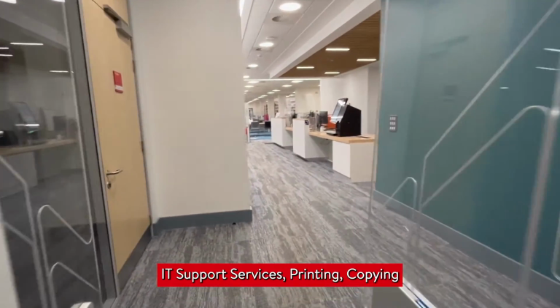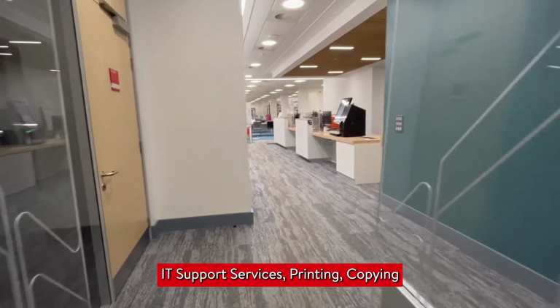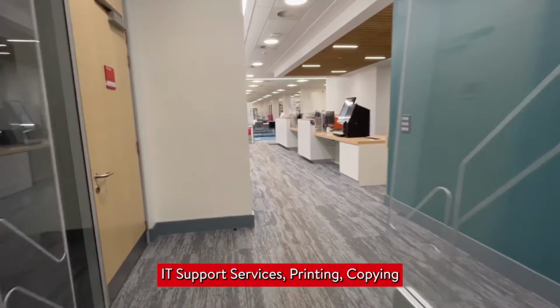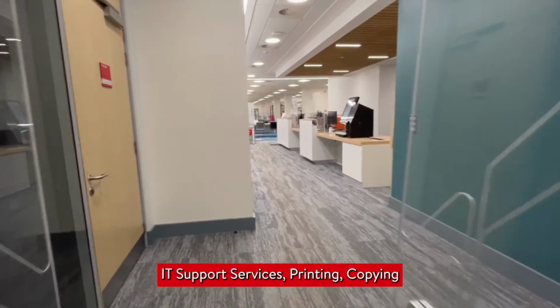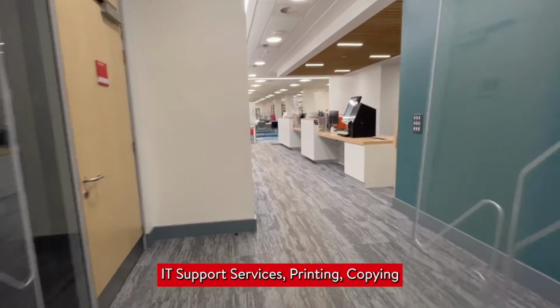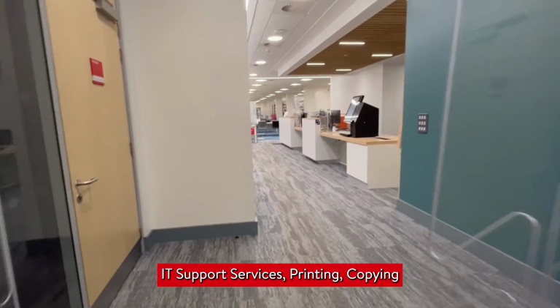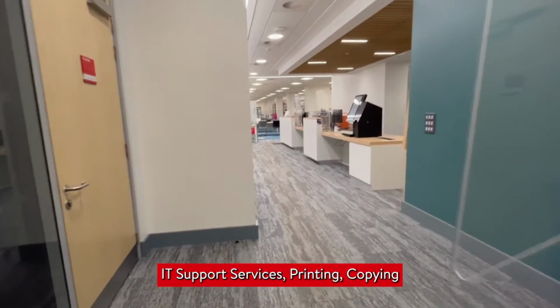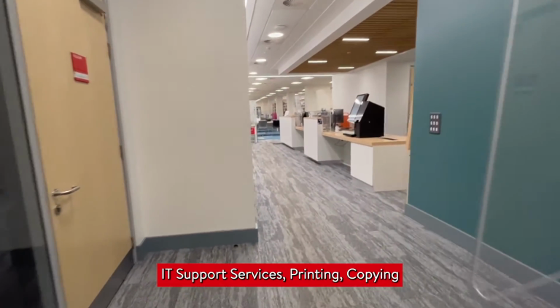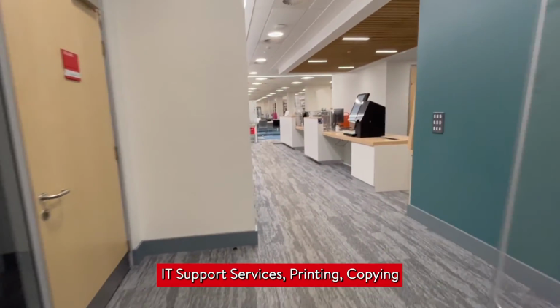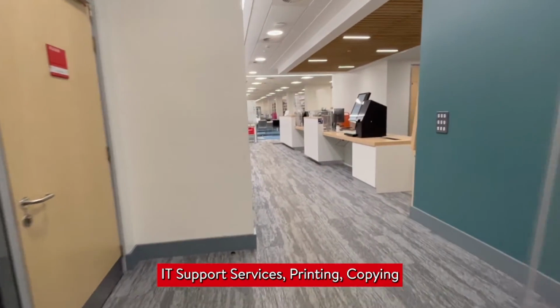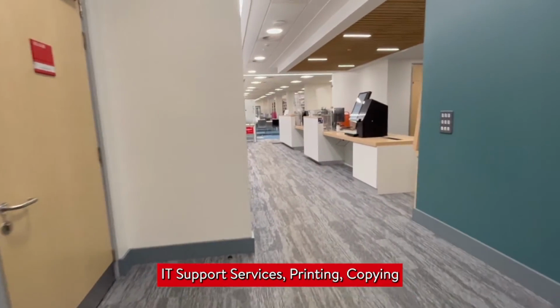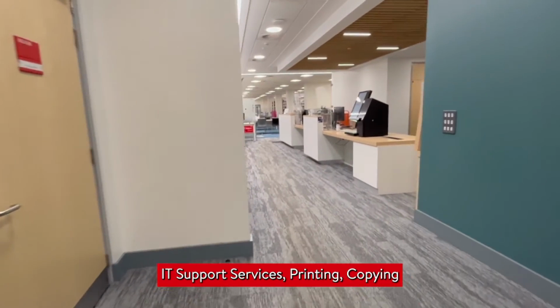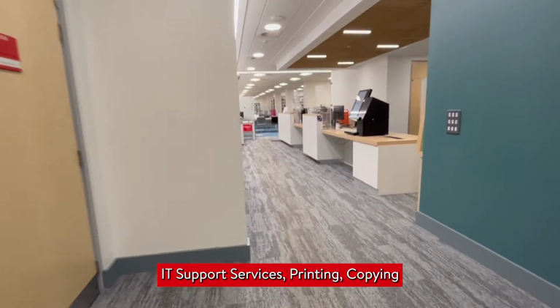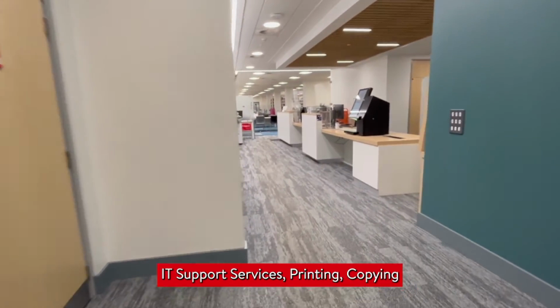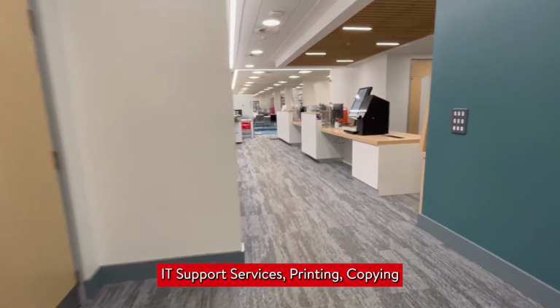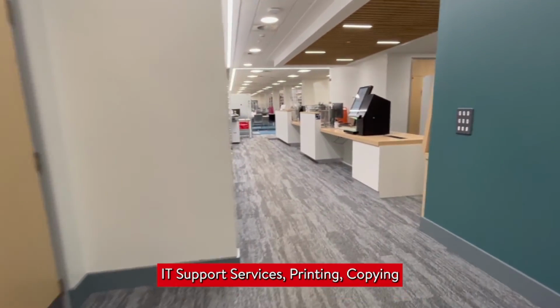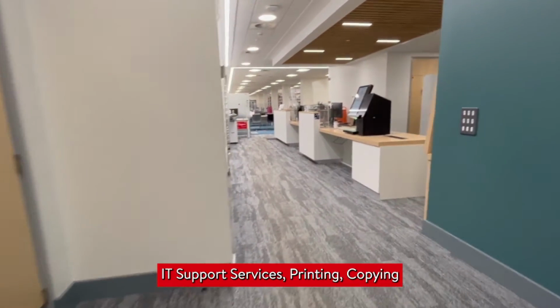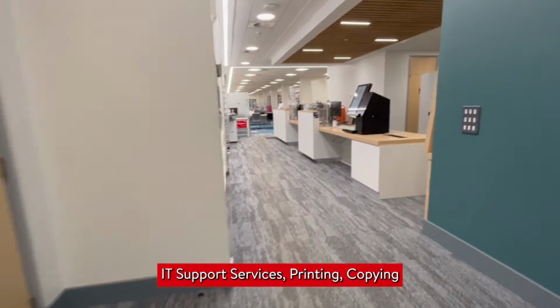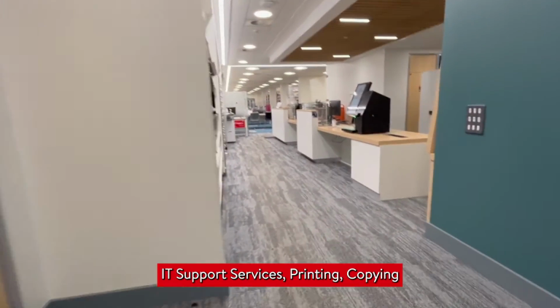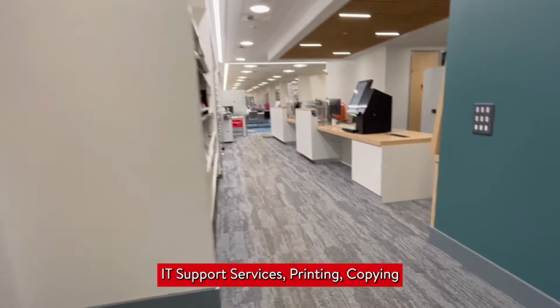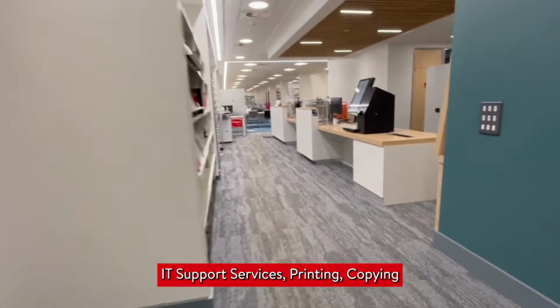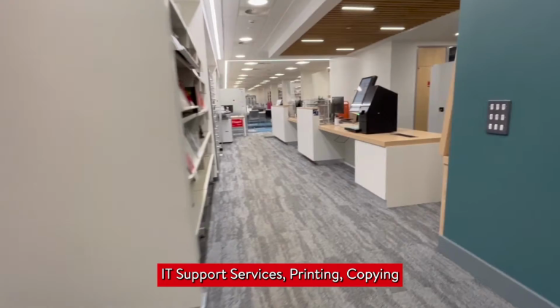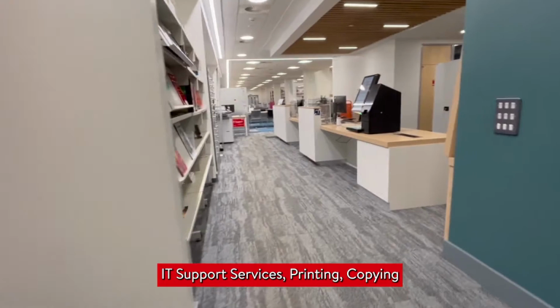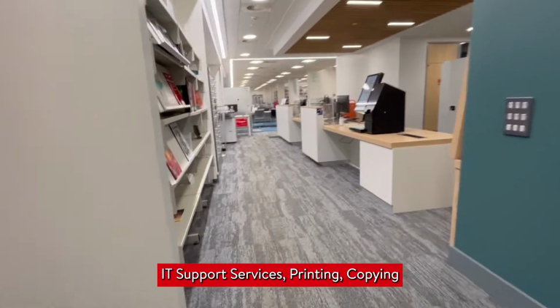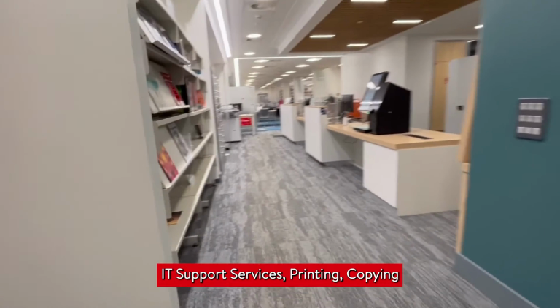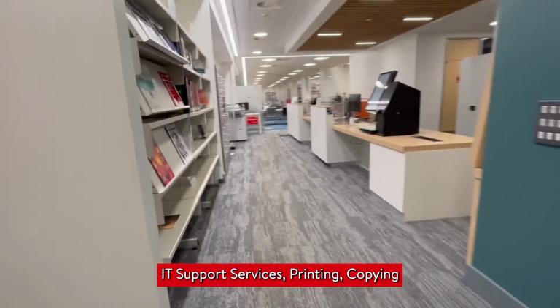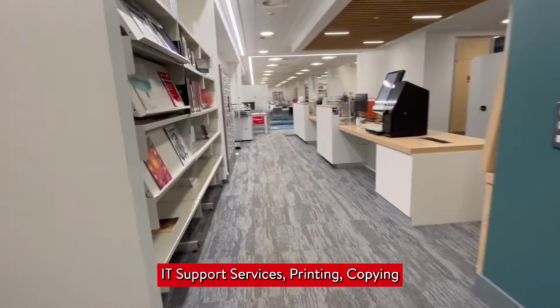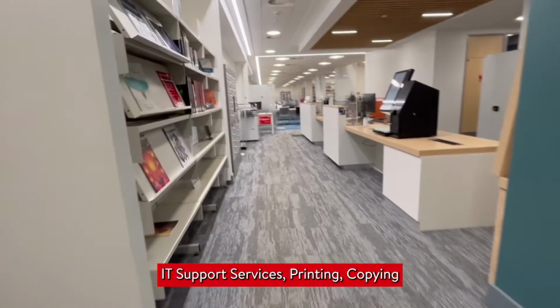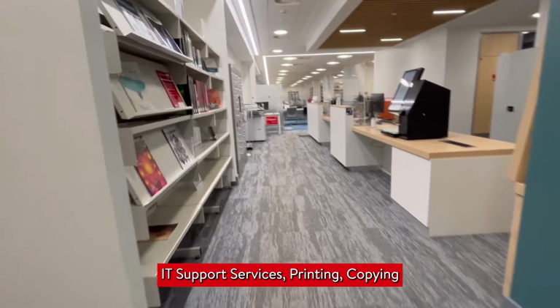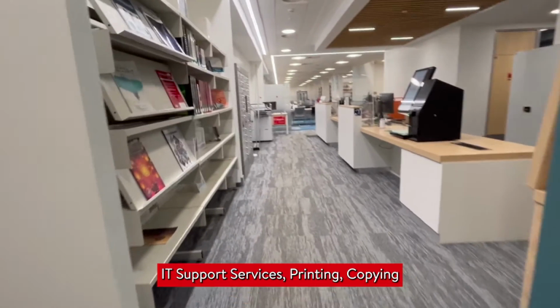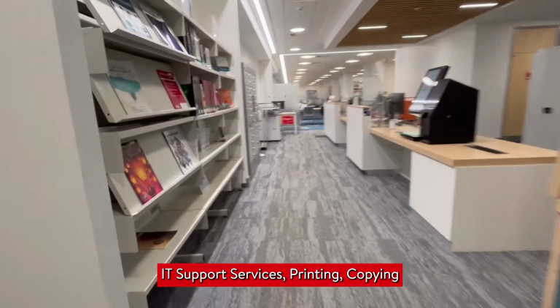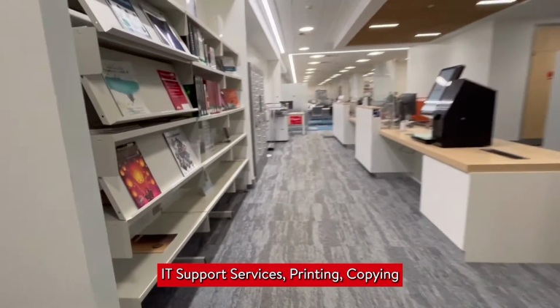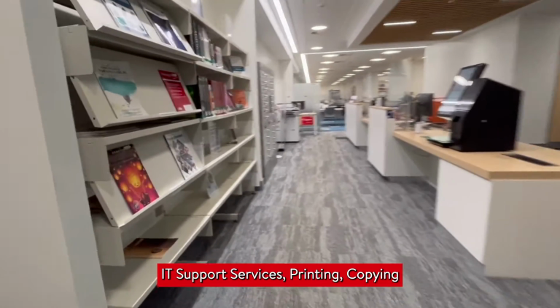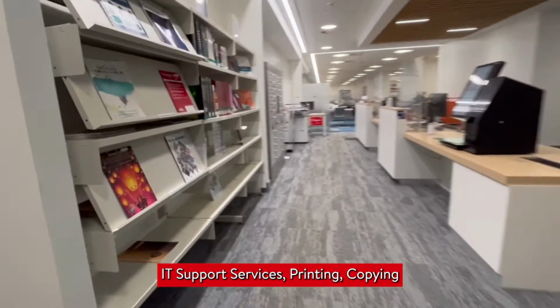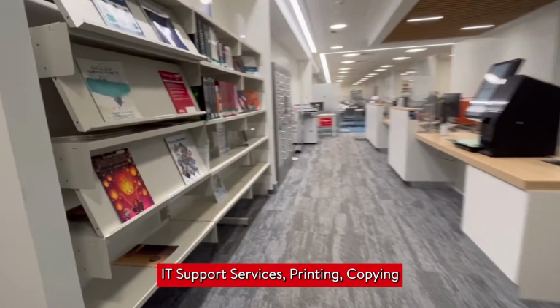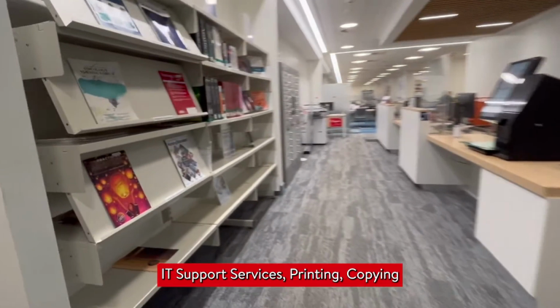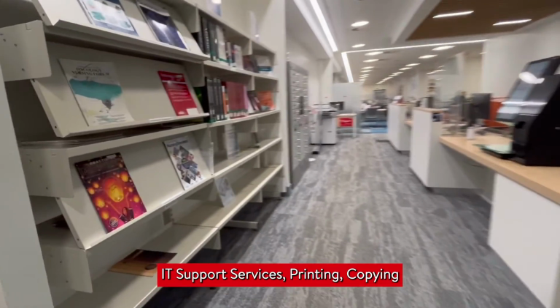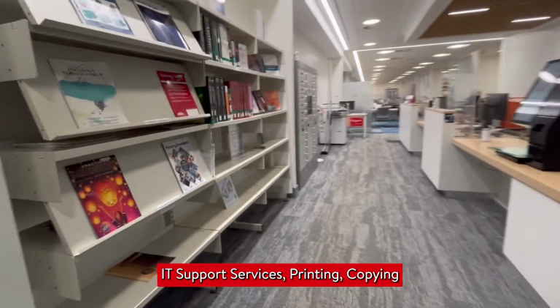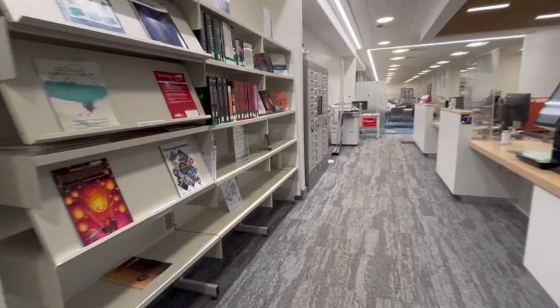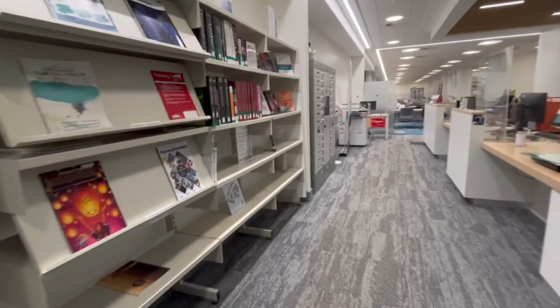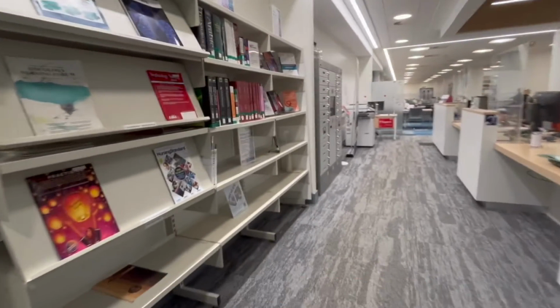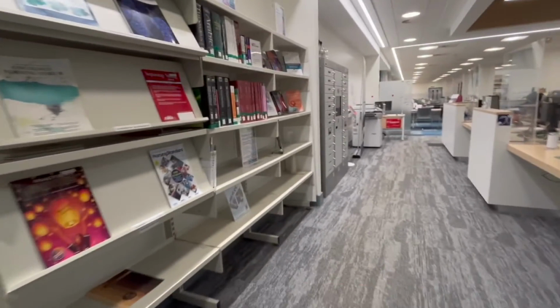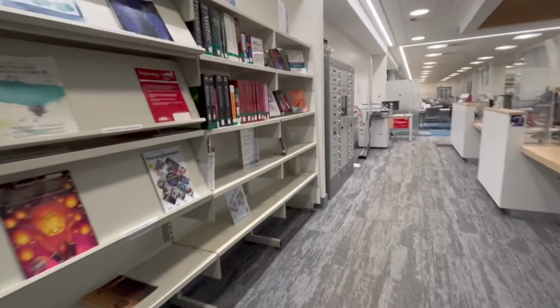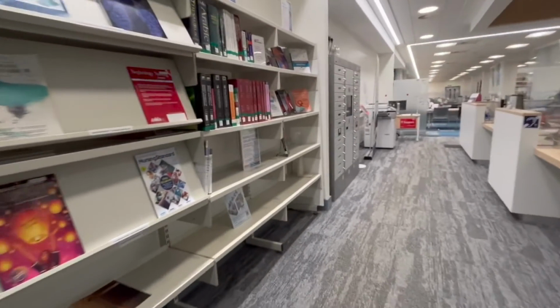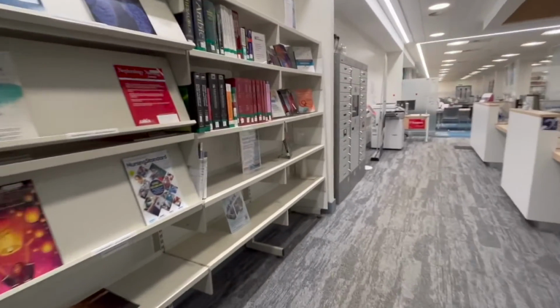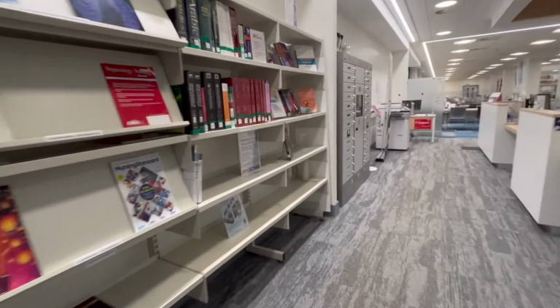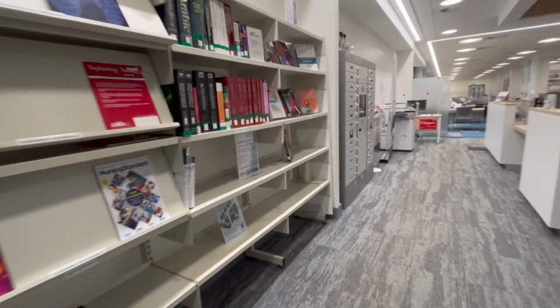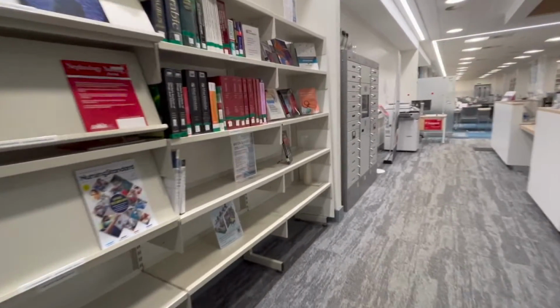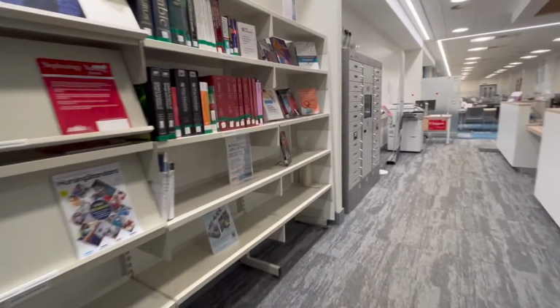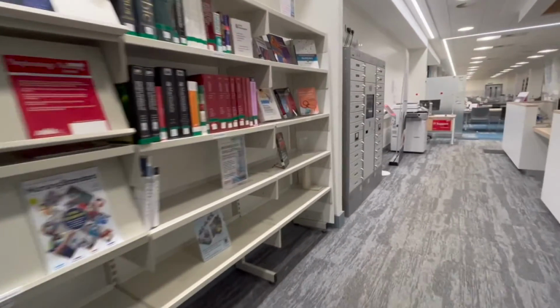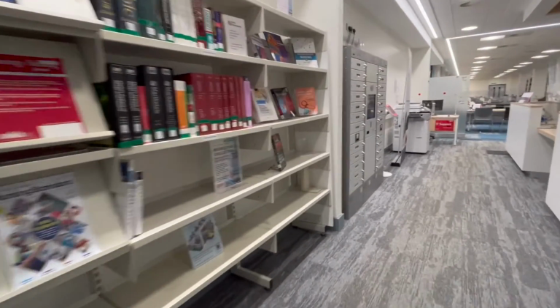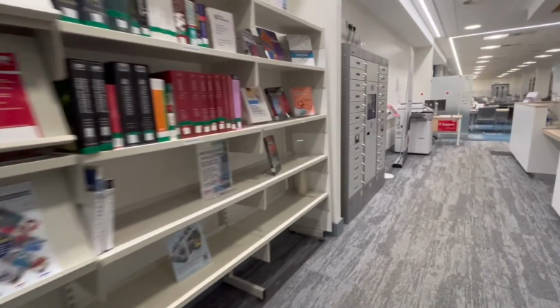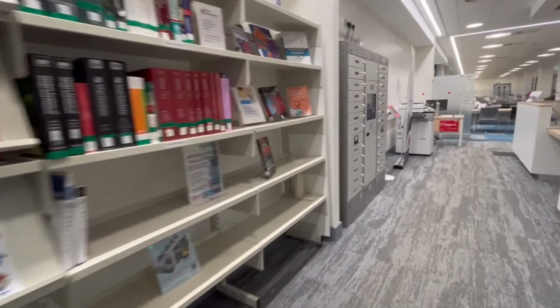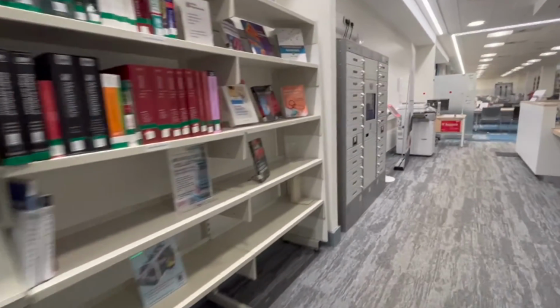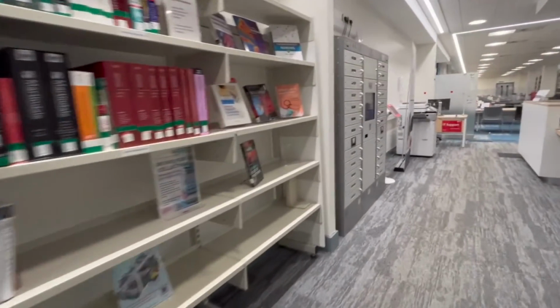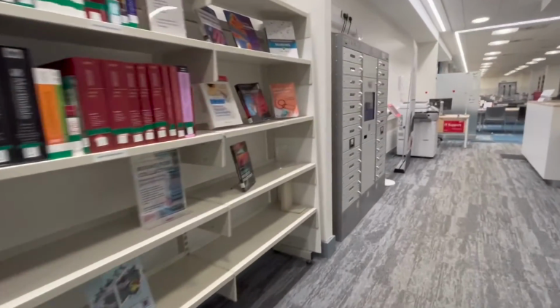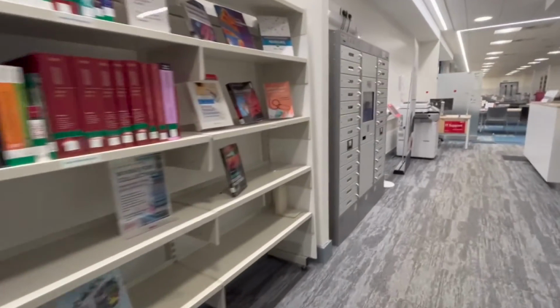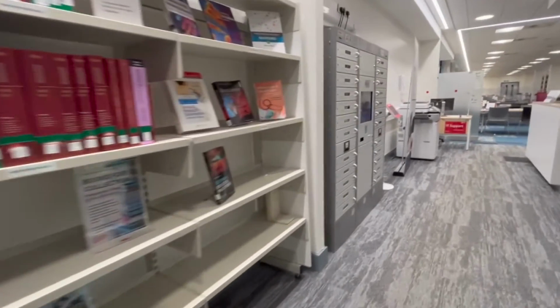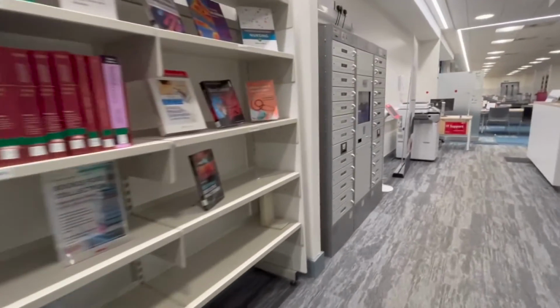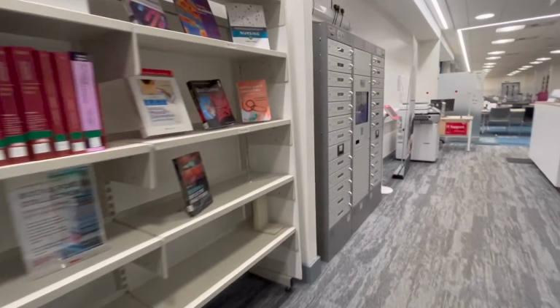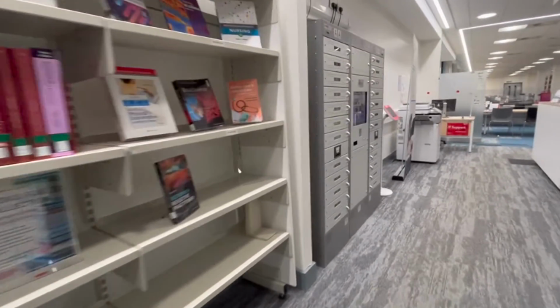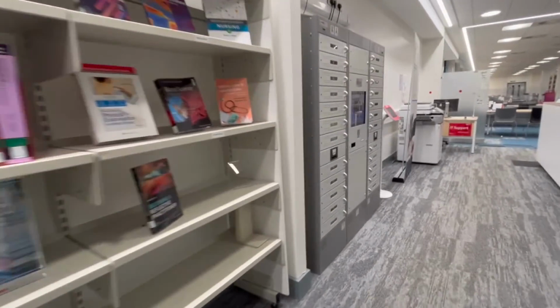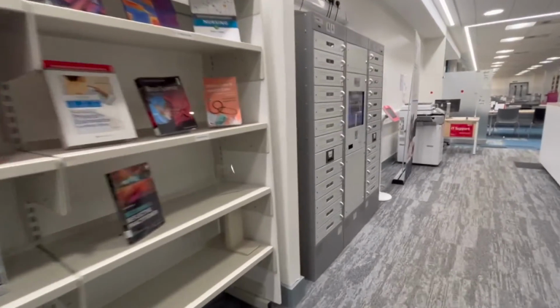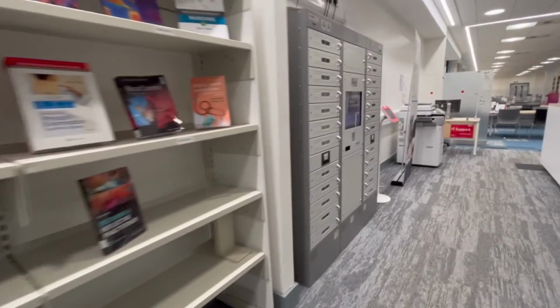Entering through, we have the IT support services, printing and copying machines, and computers available for borrowing and using in the library.